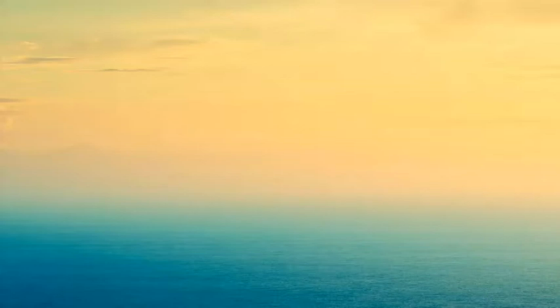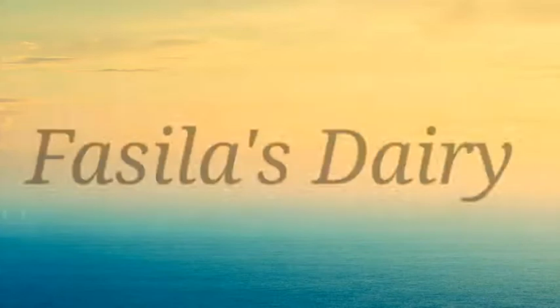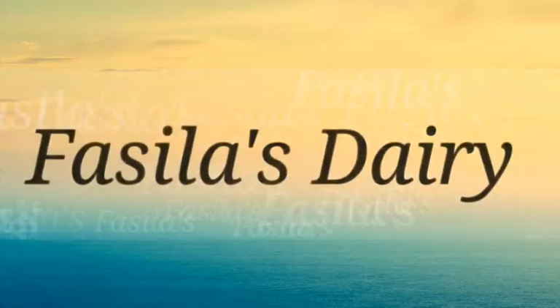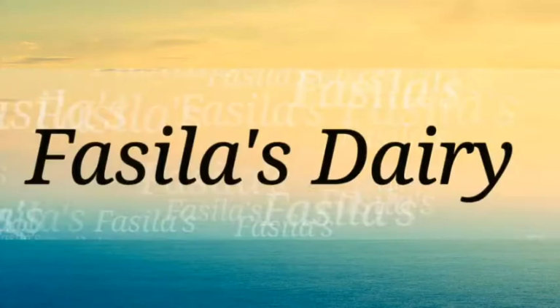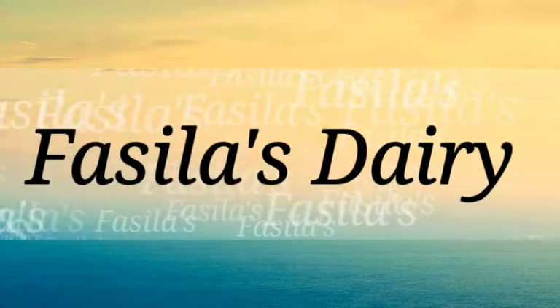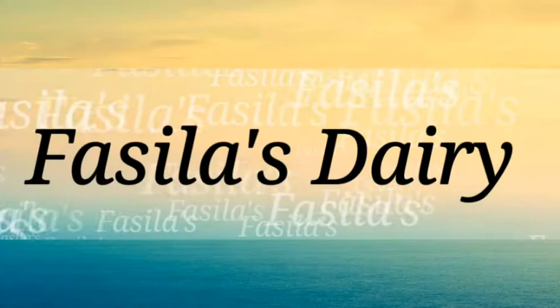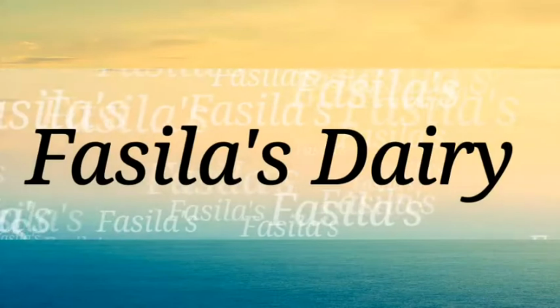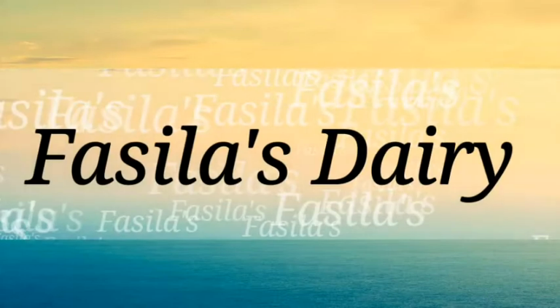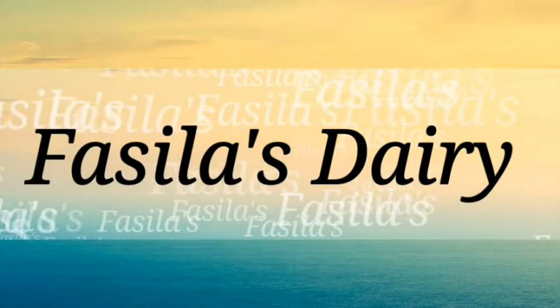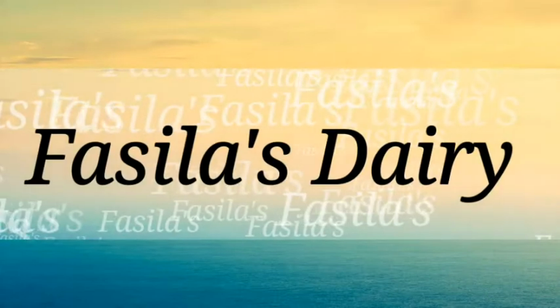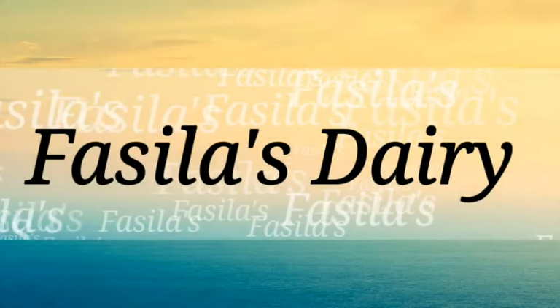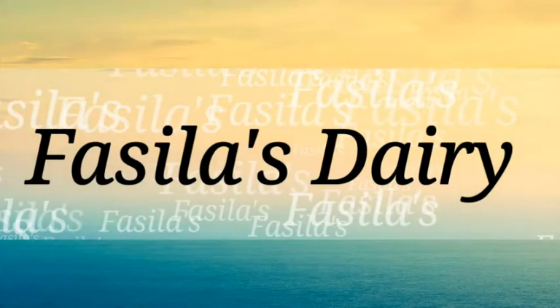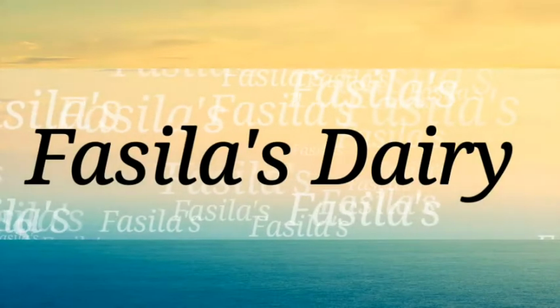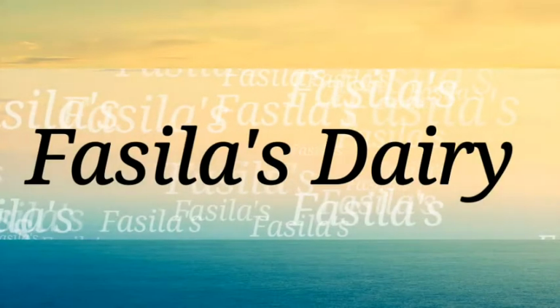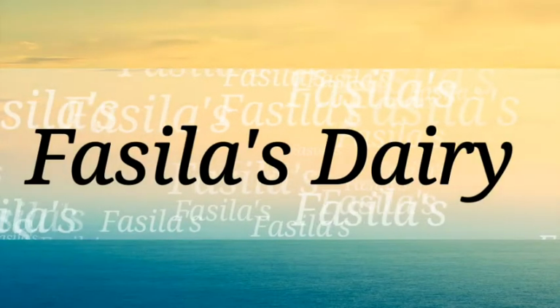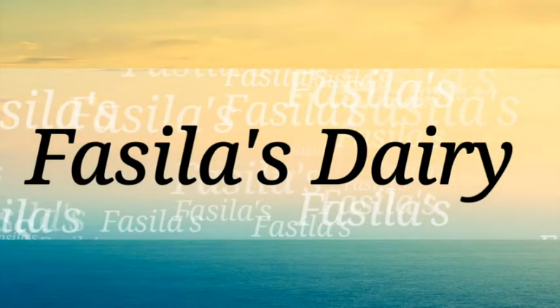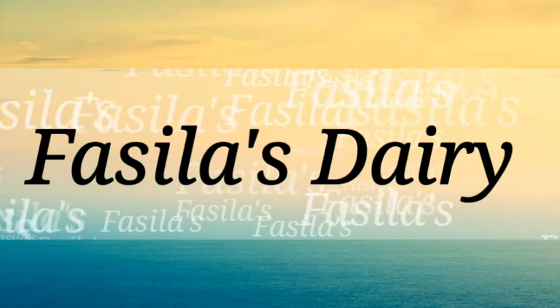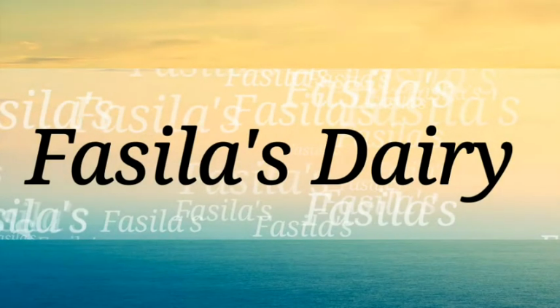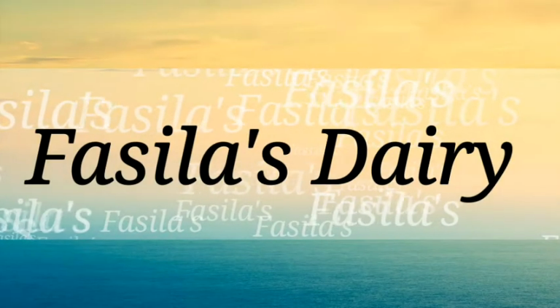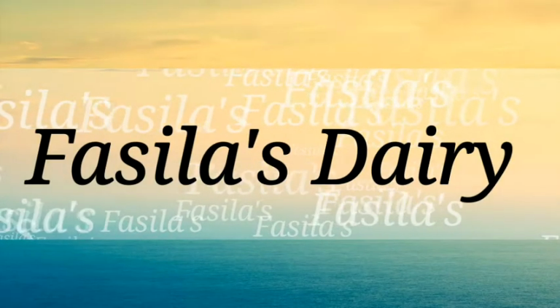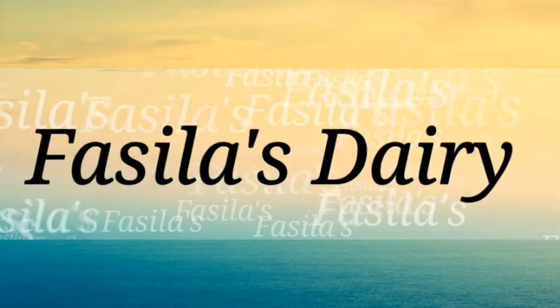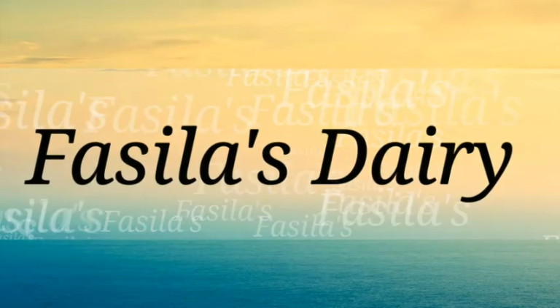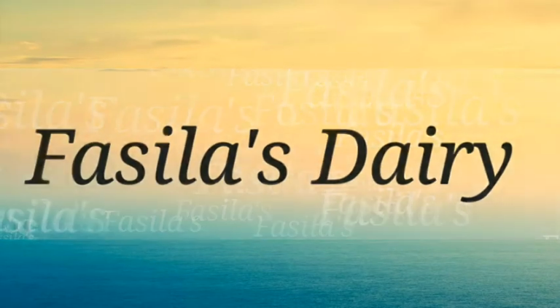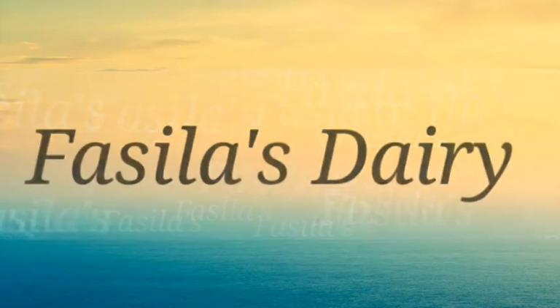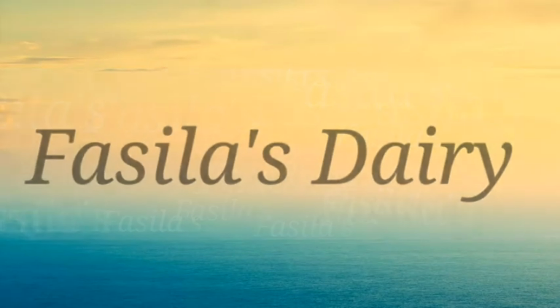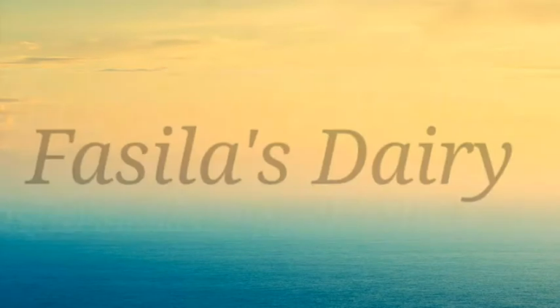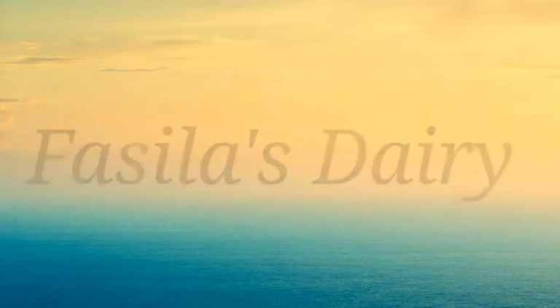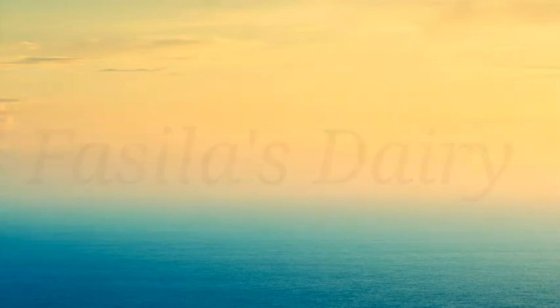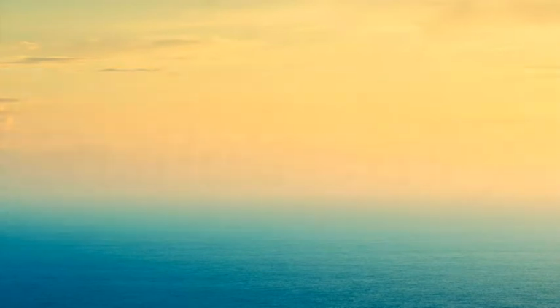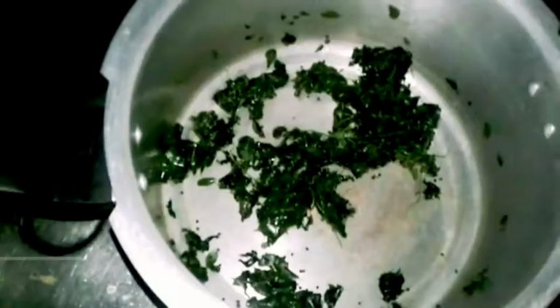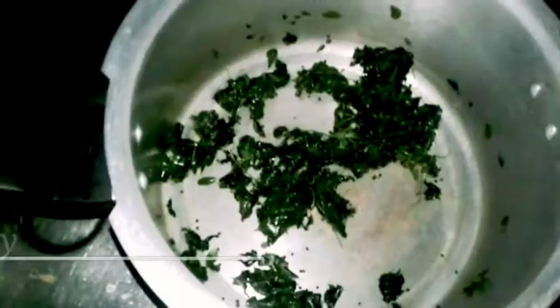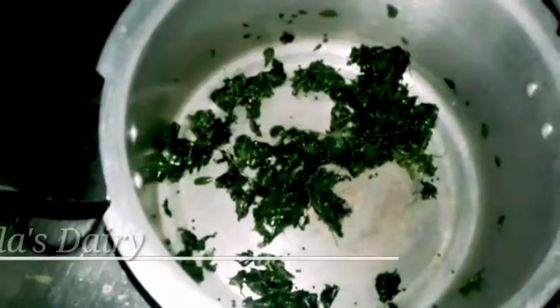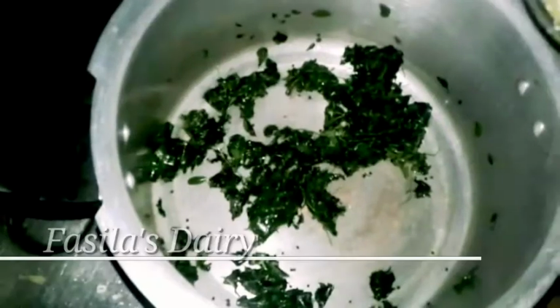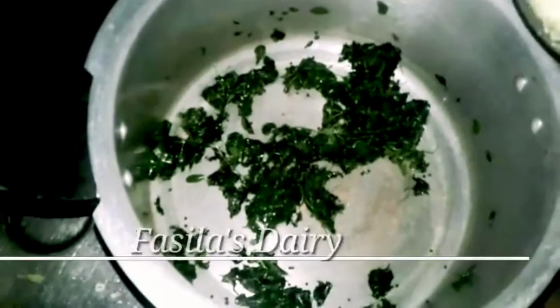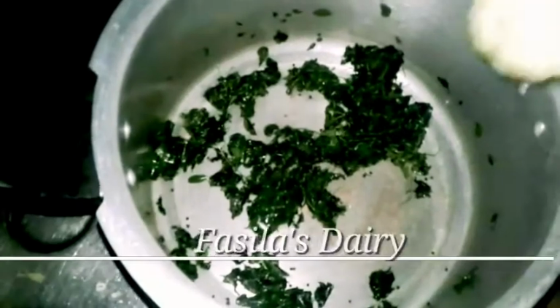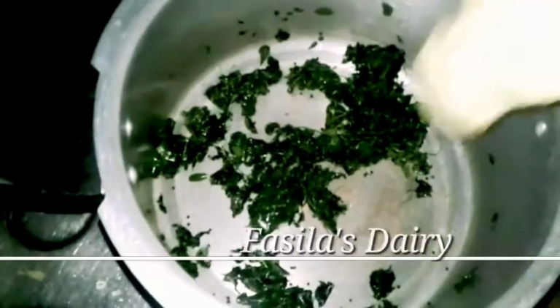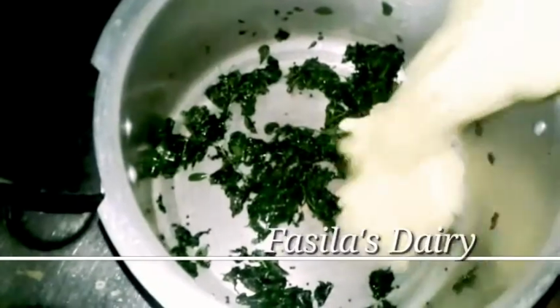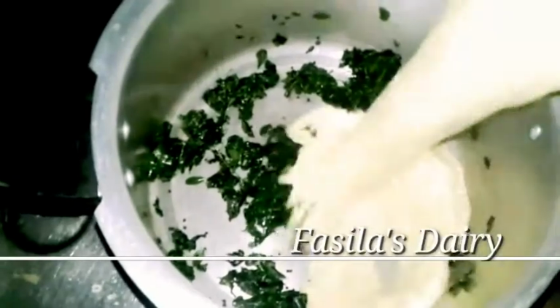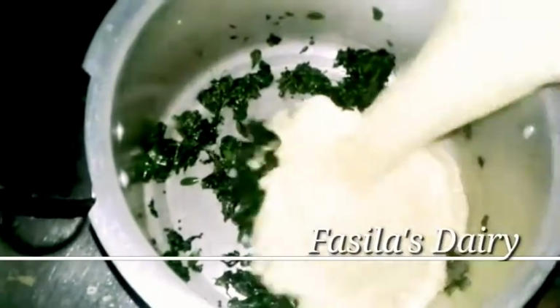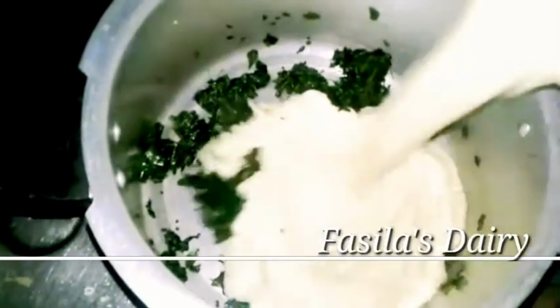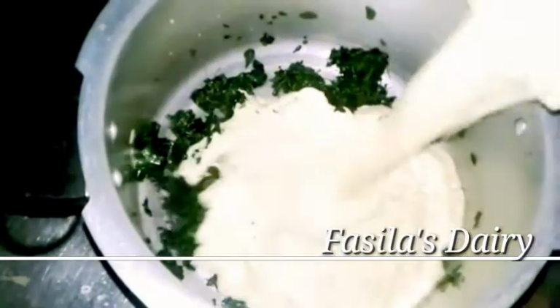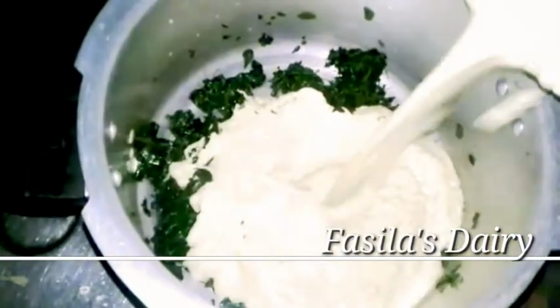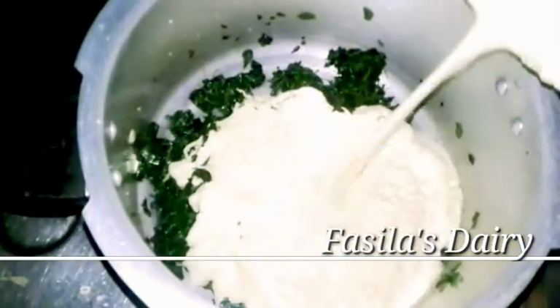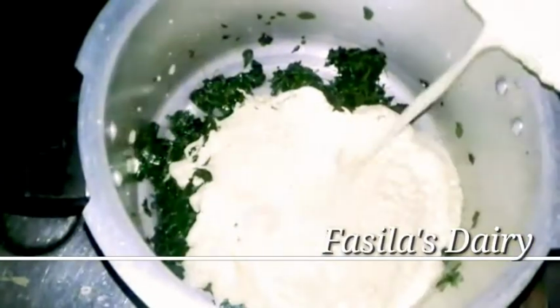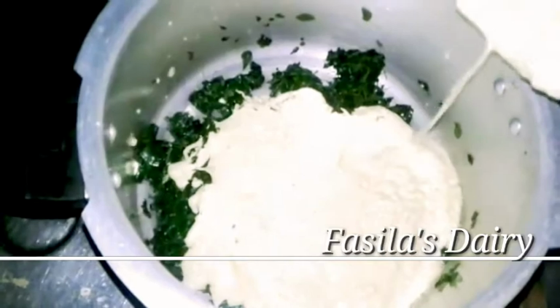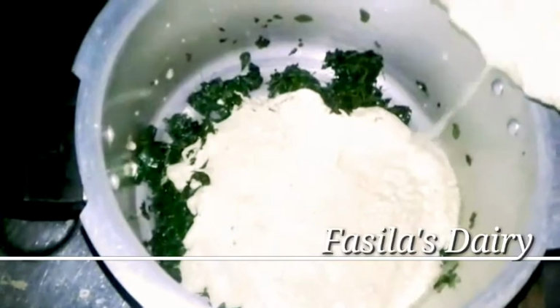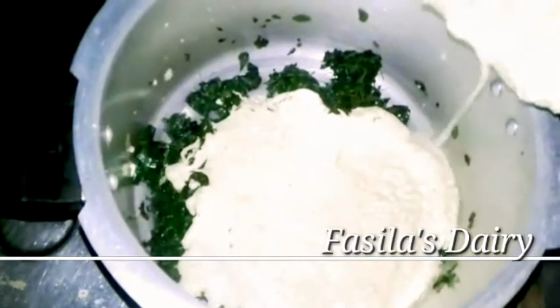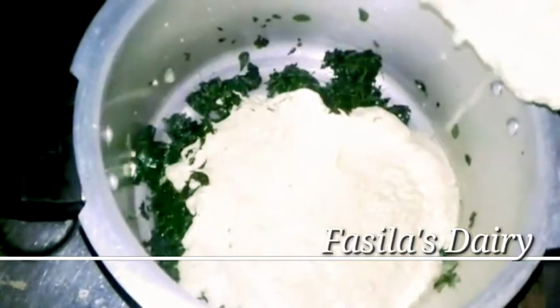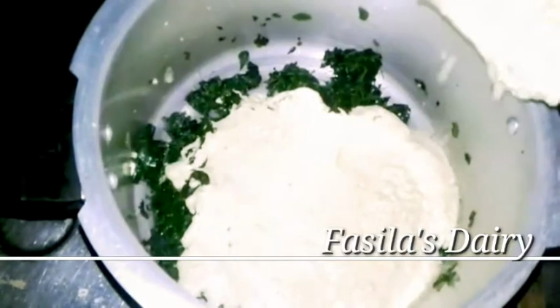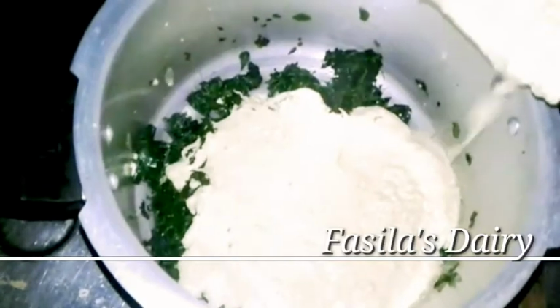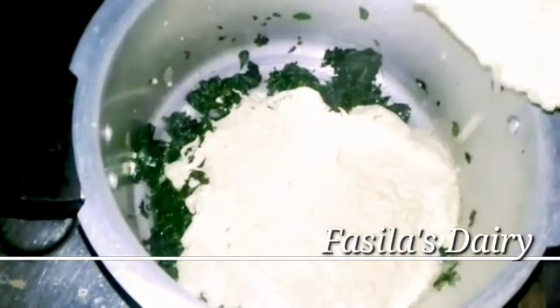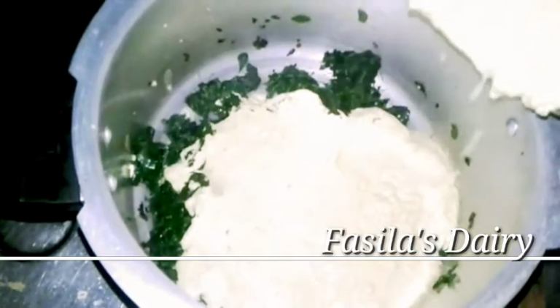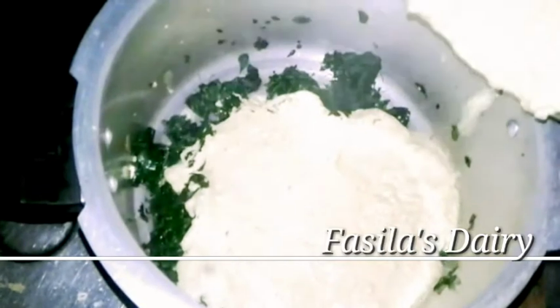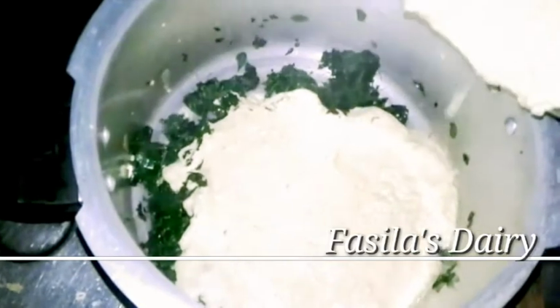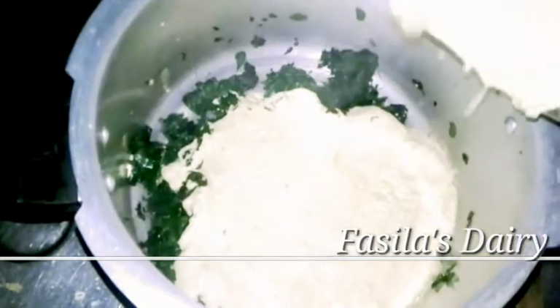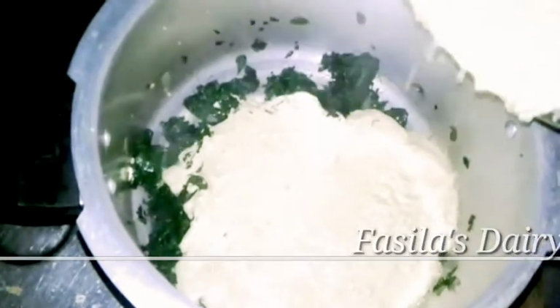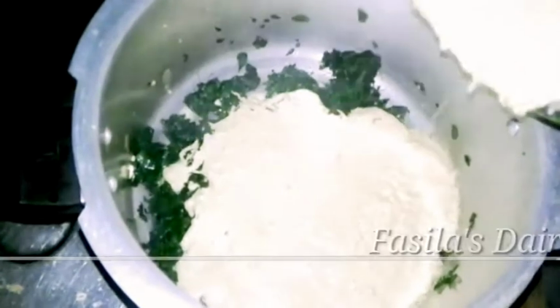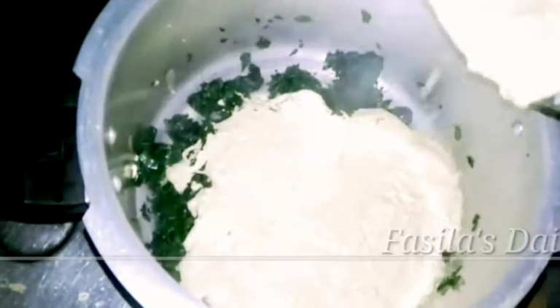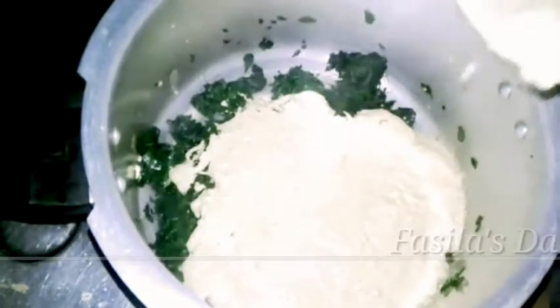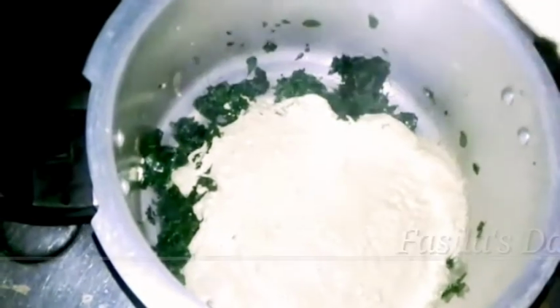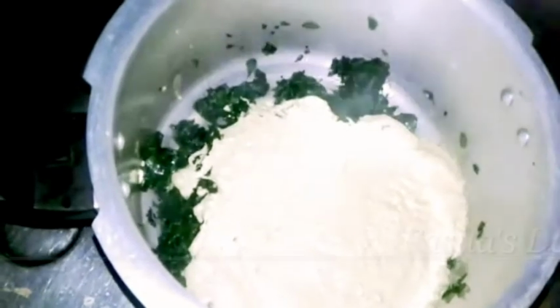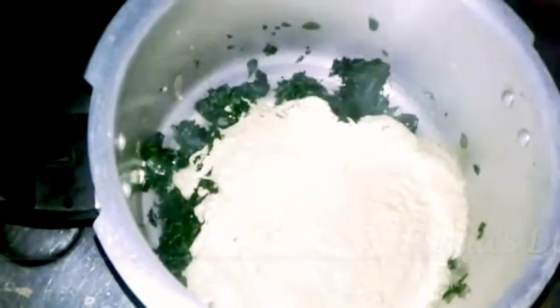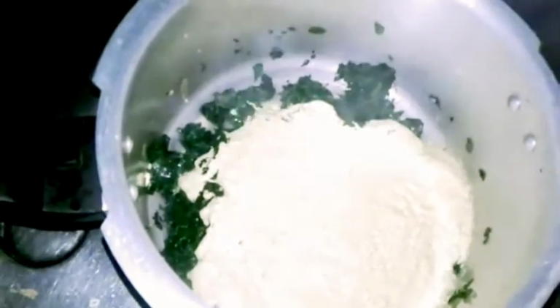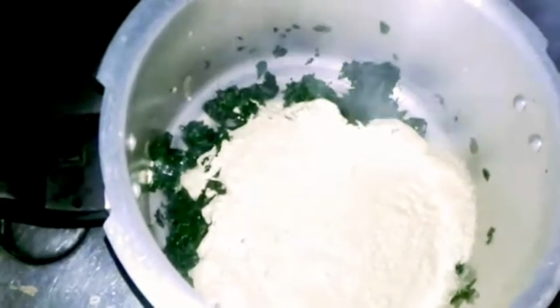Hi friends, Assalamualaikum, welcome back to my channel. Now I am going to give you a recipe.